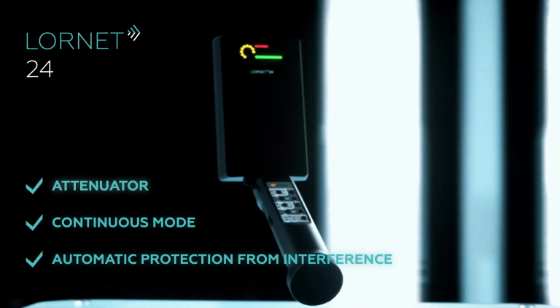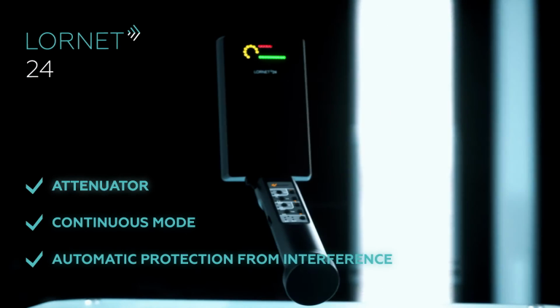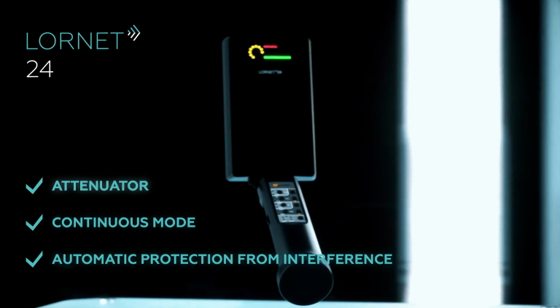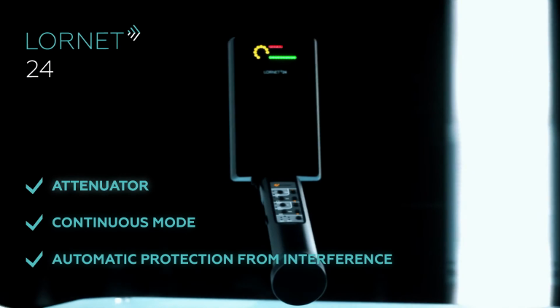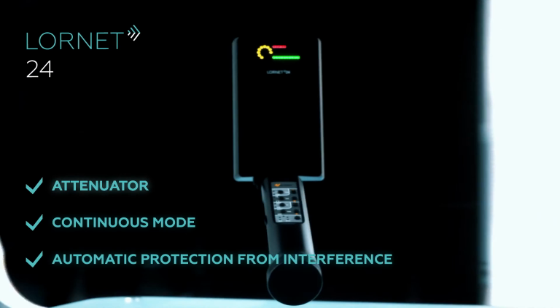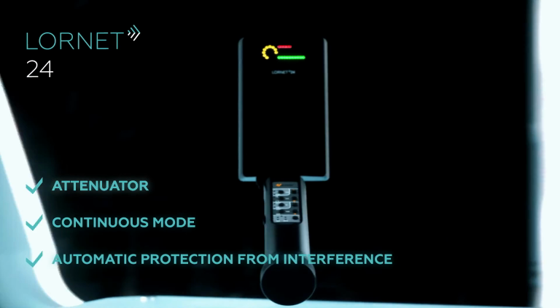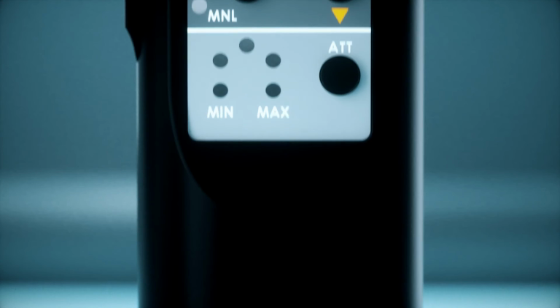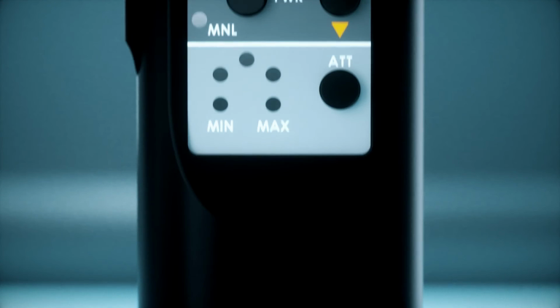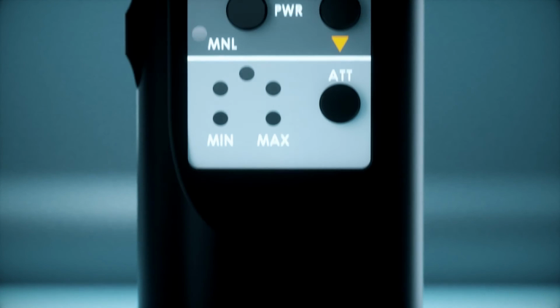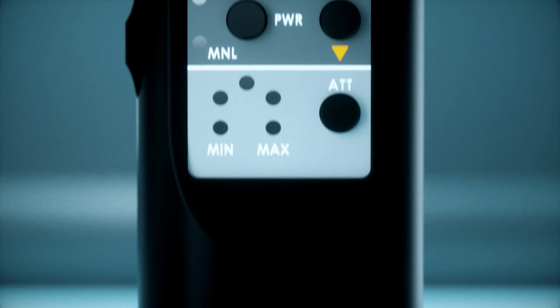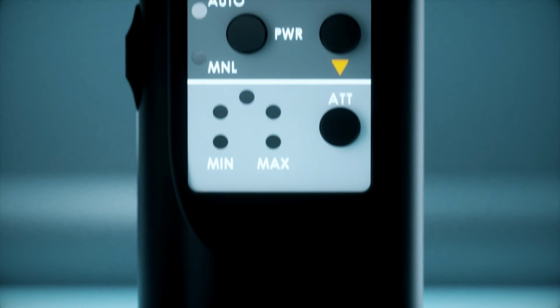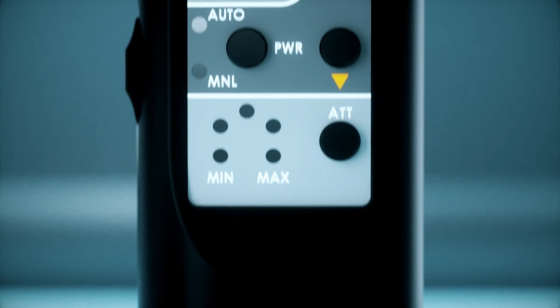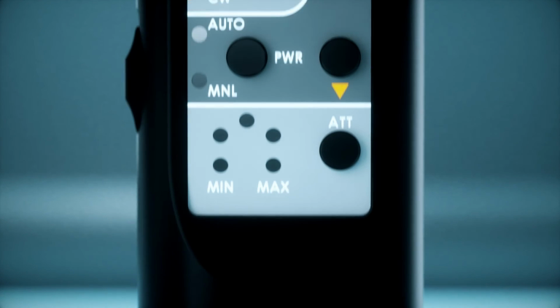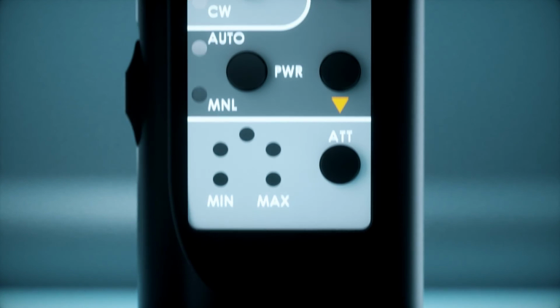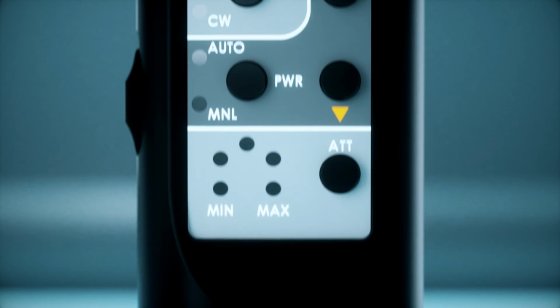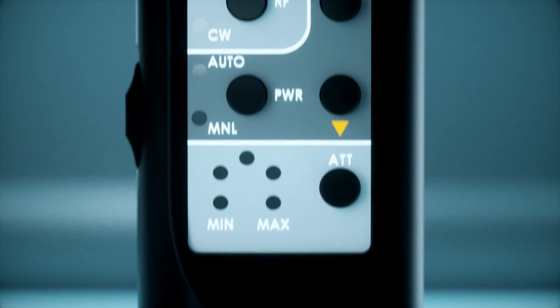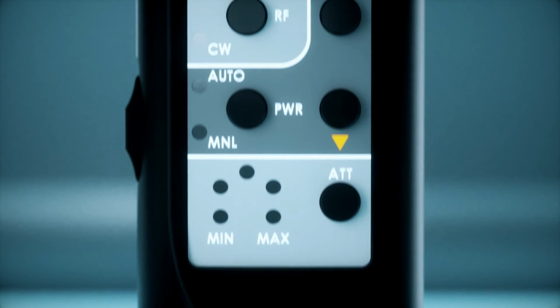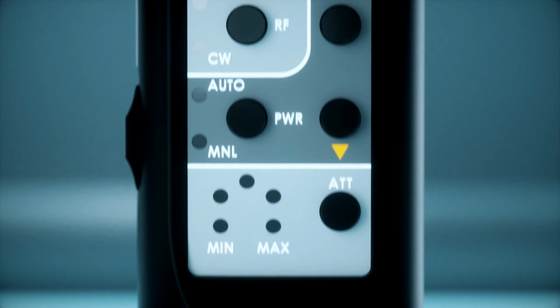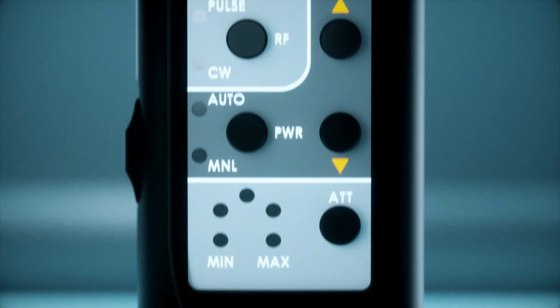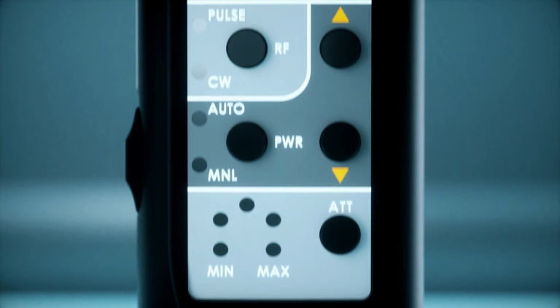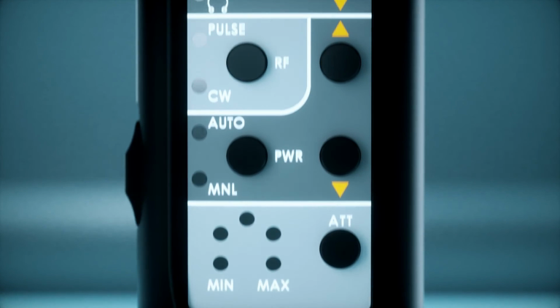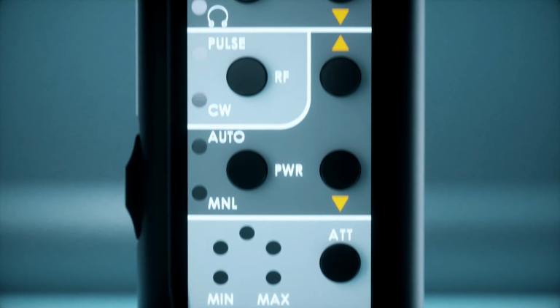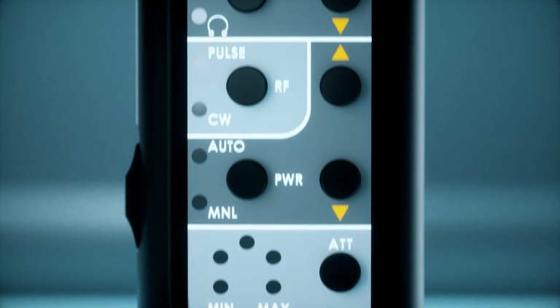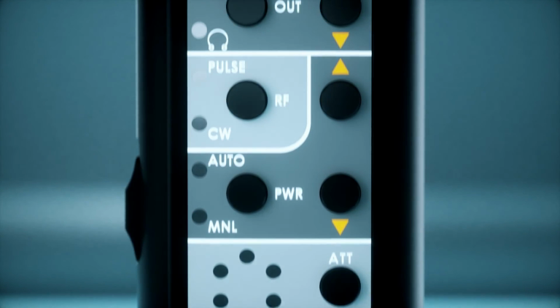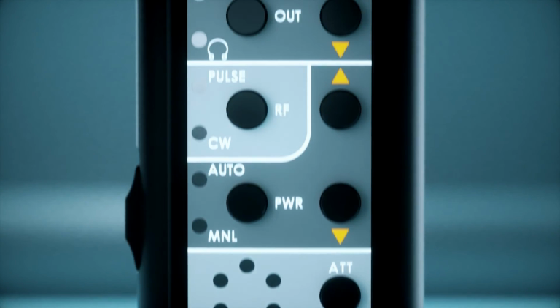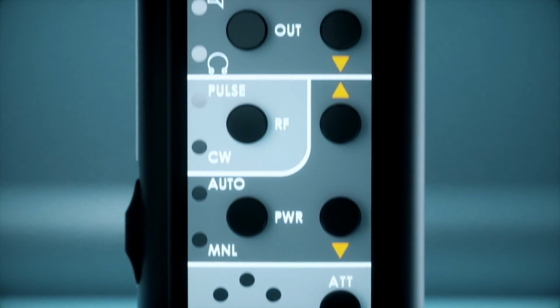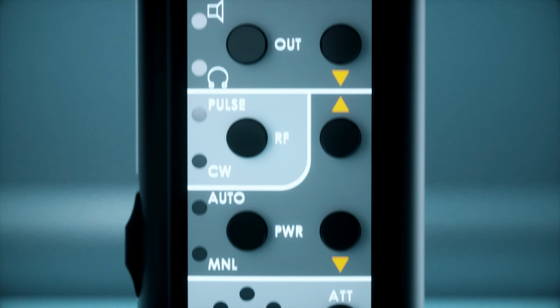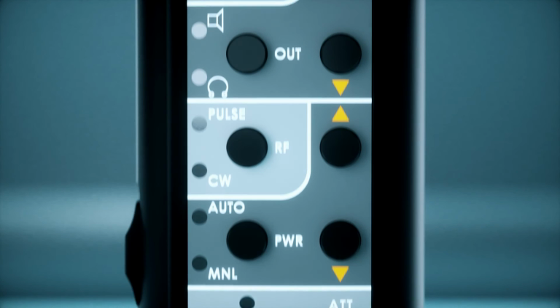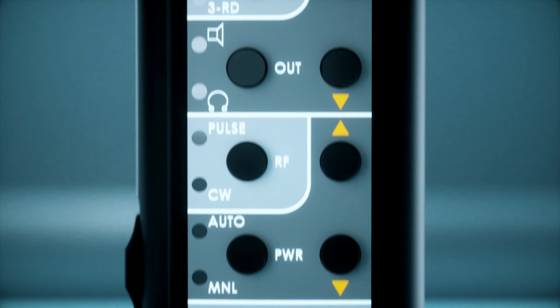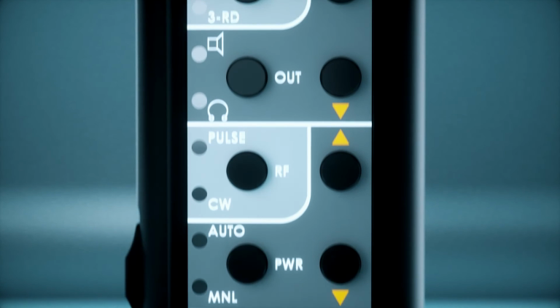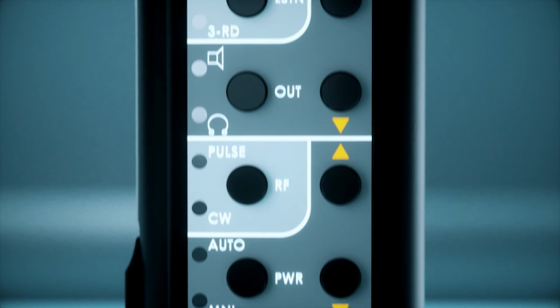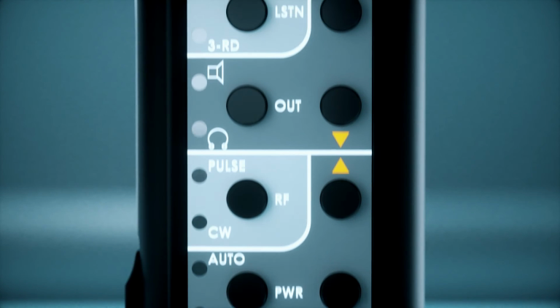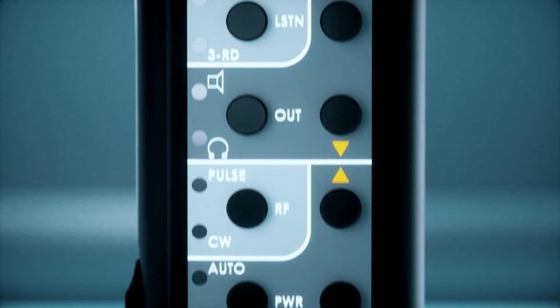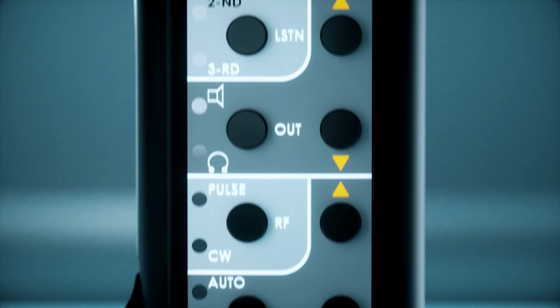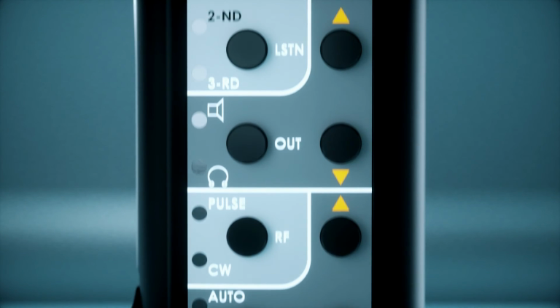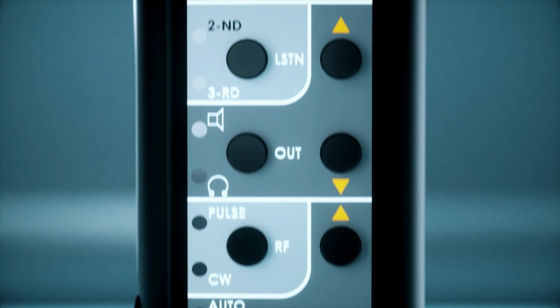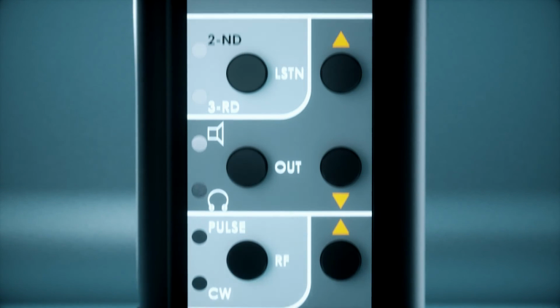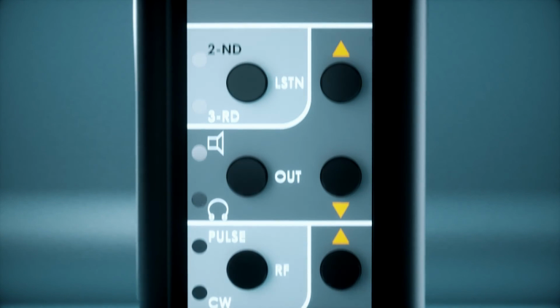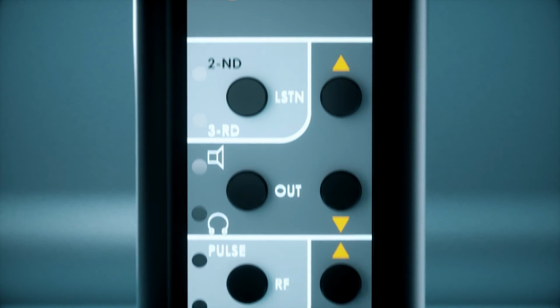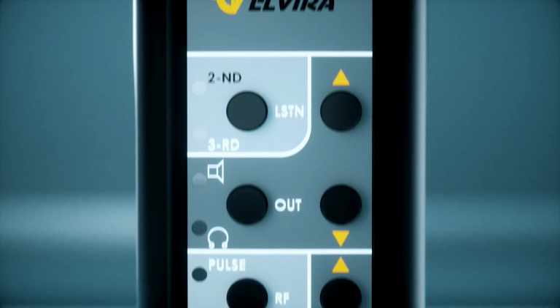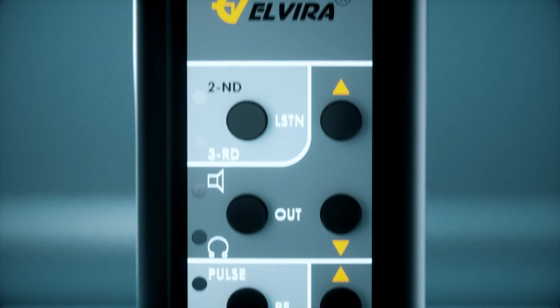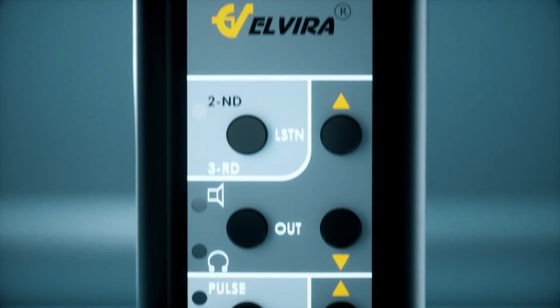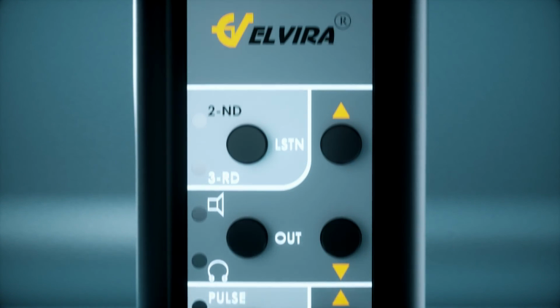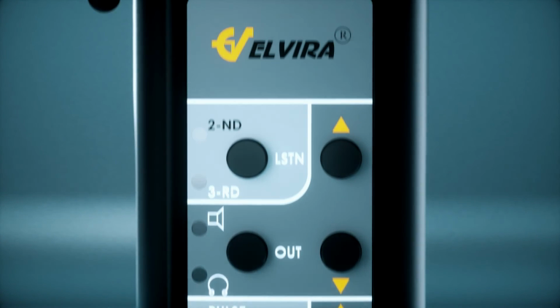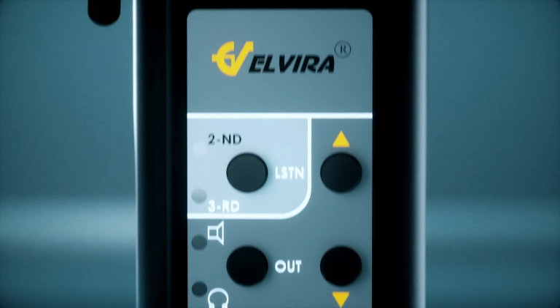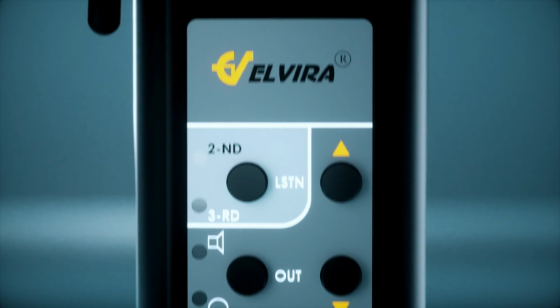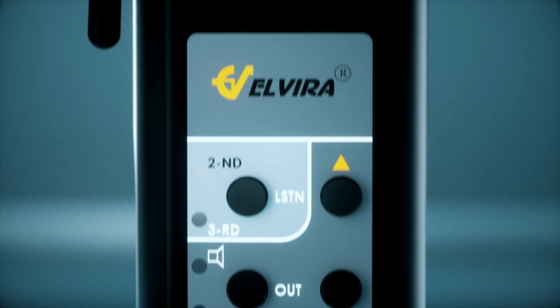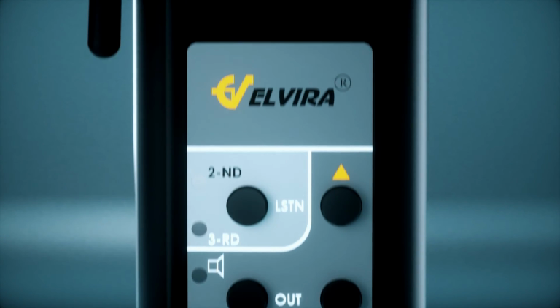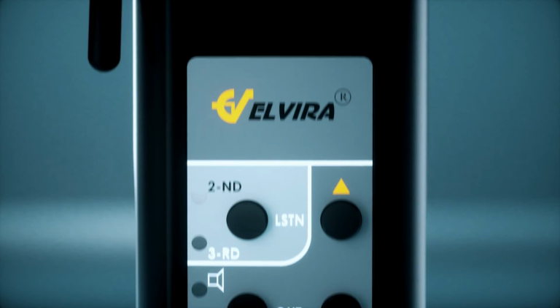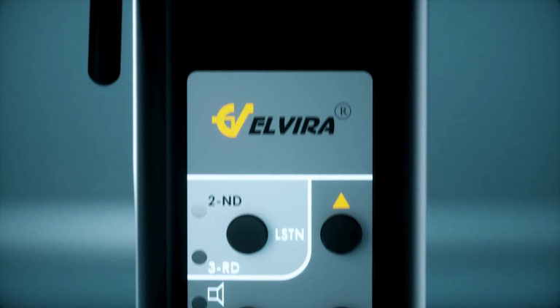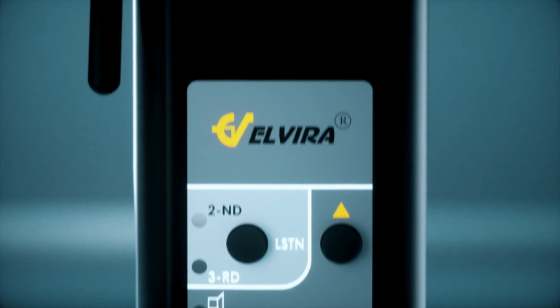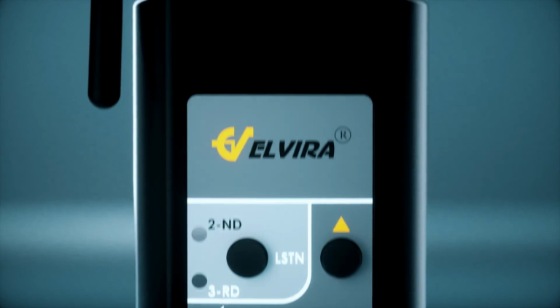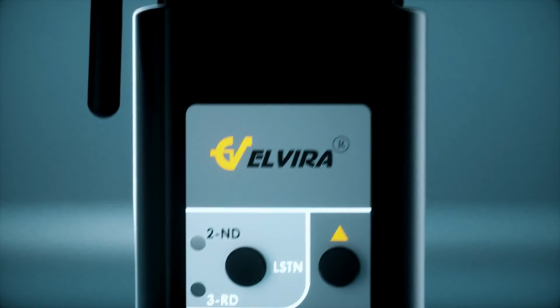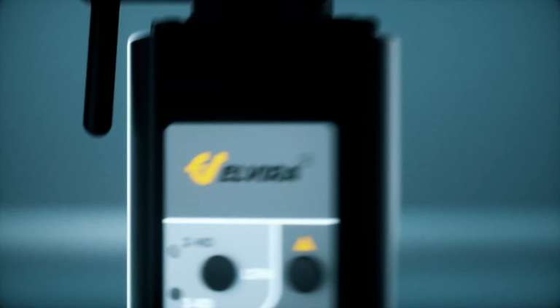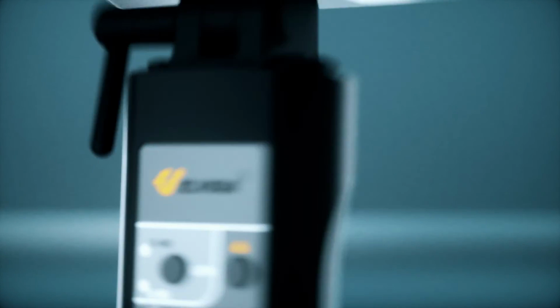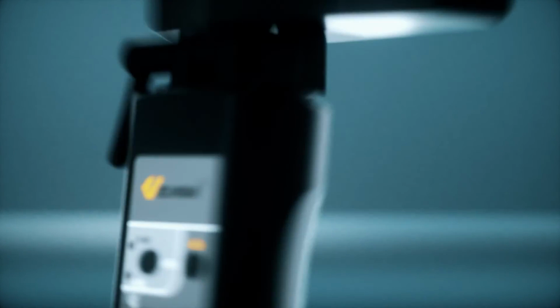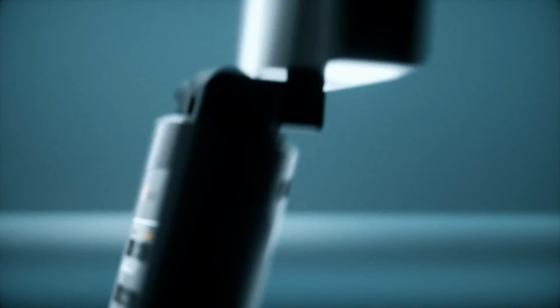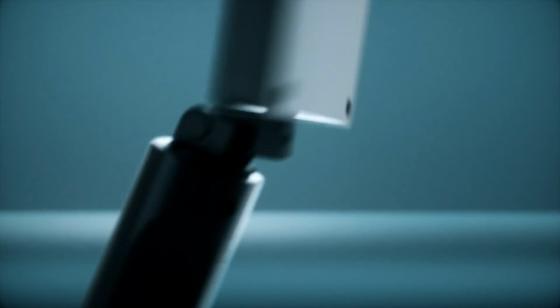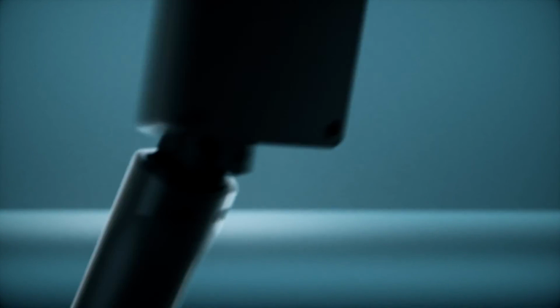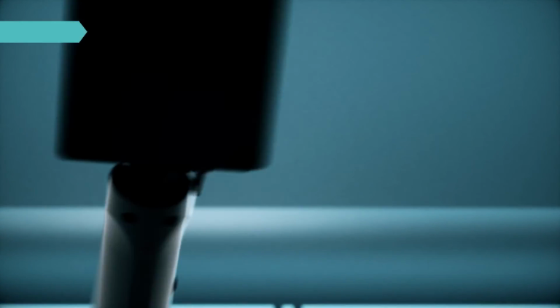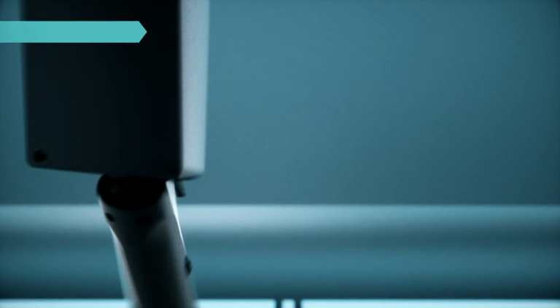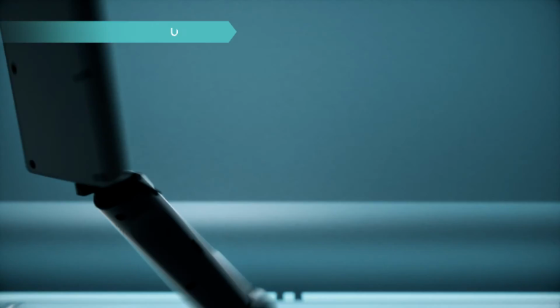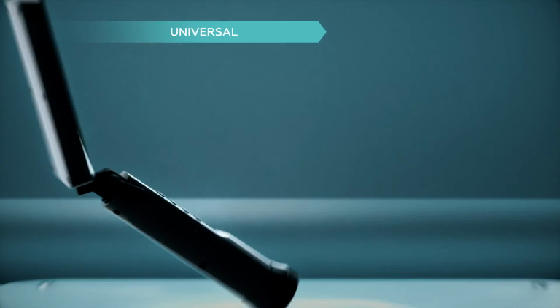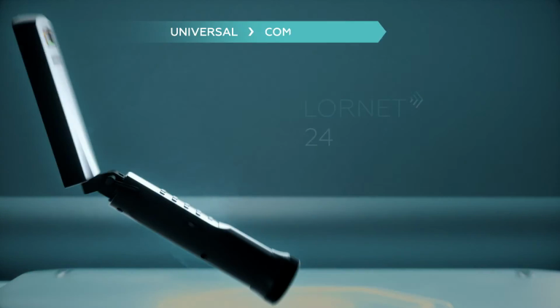If you need a universal, compact, efficient, time-proof spyware detection device, visit lornet-elvira.com.